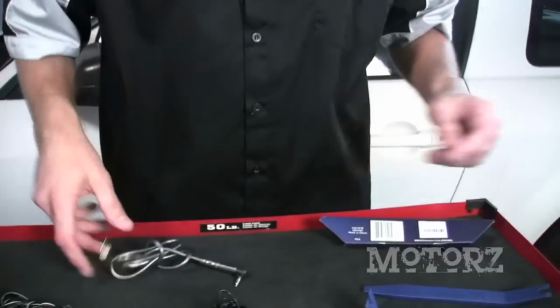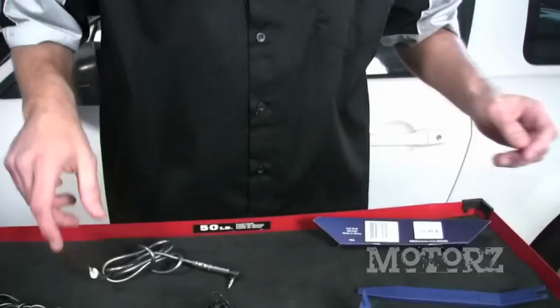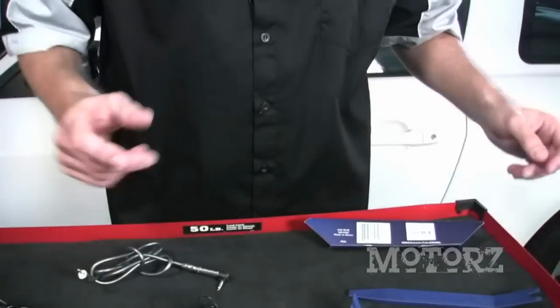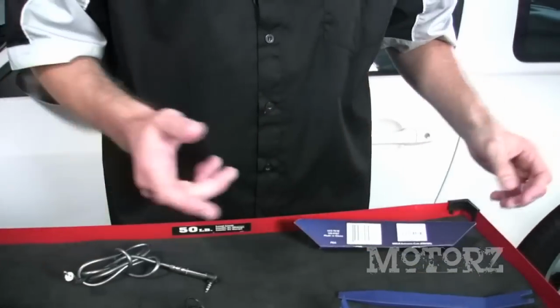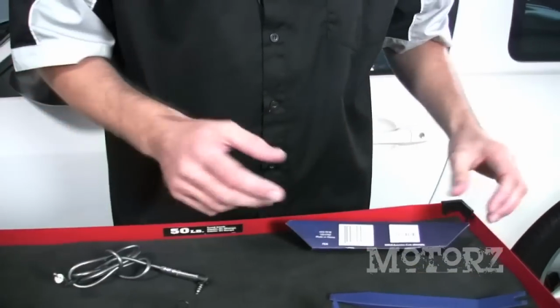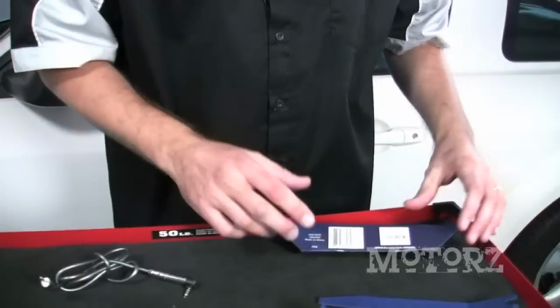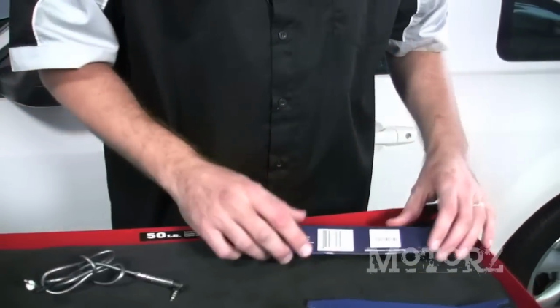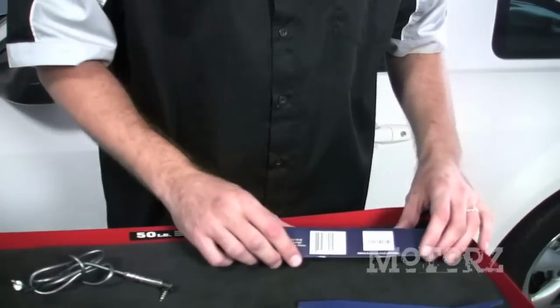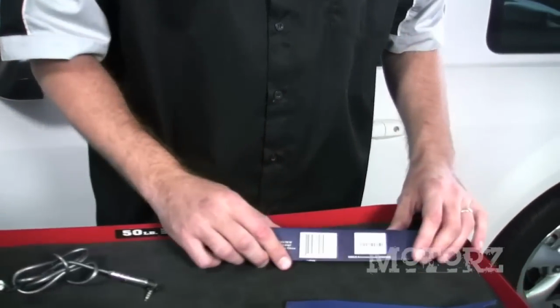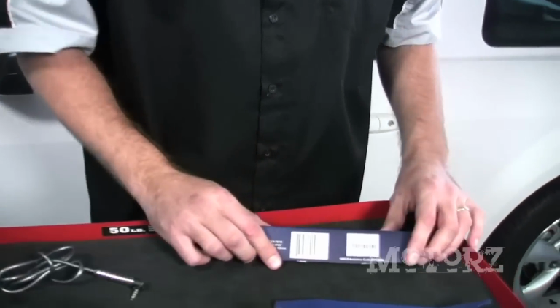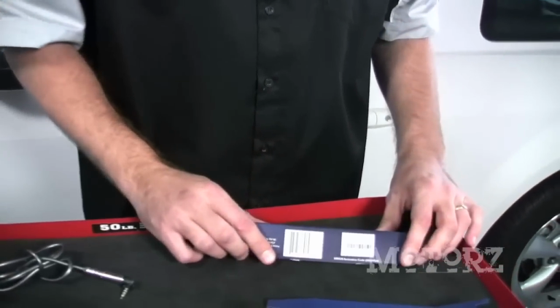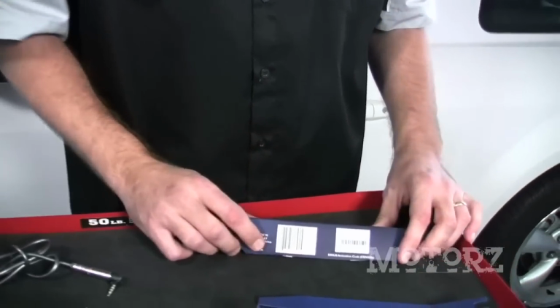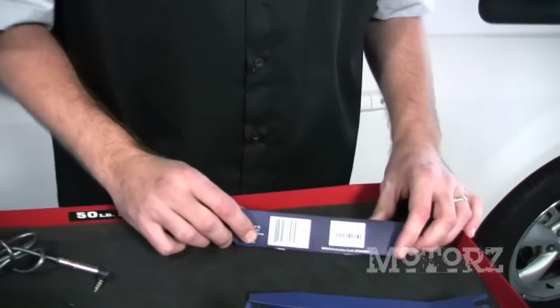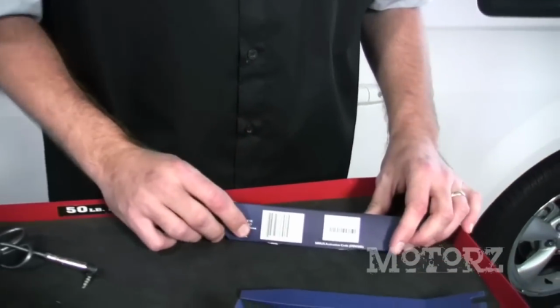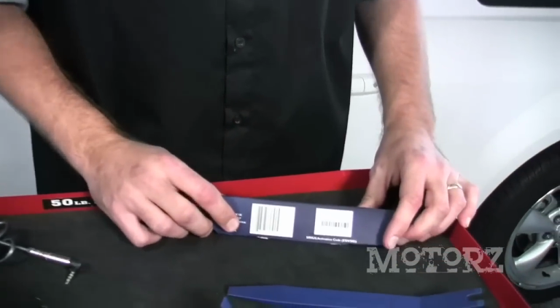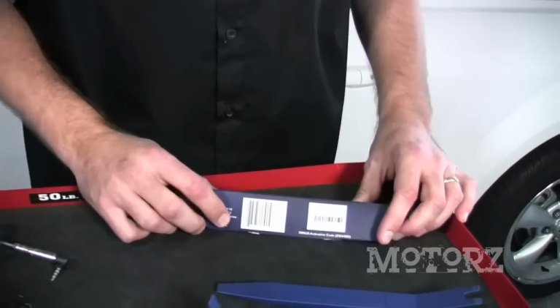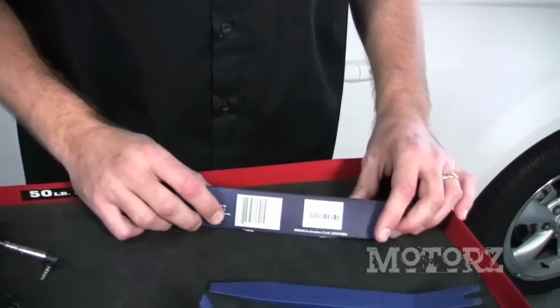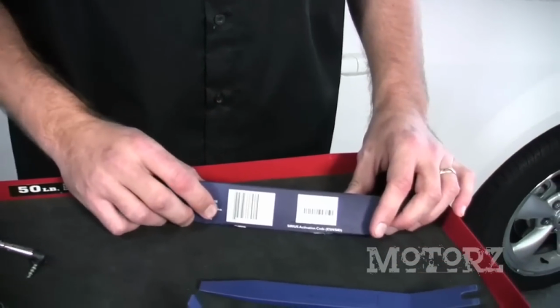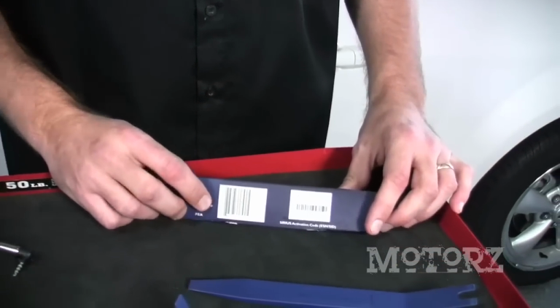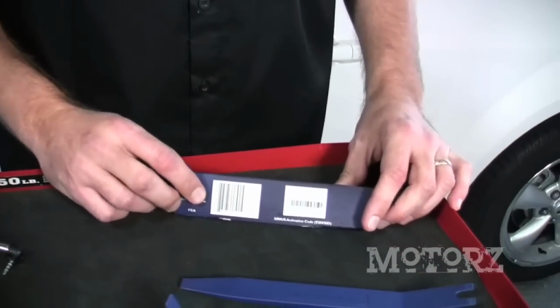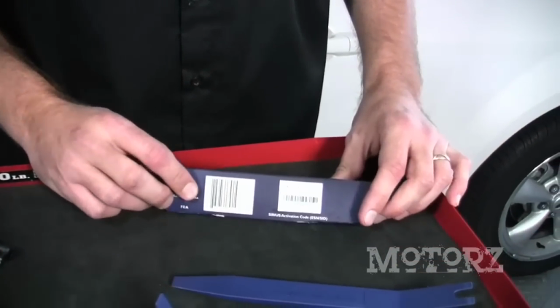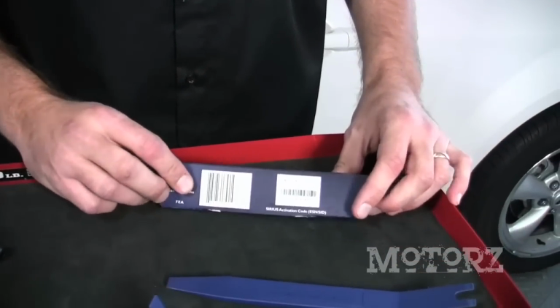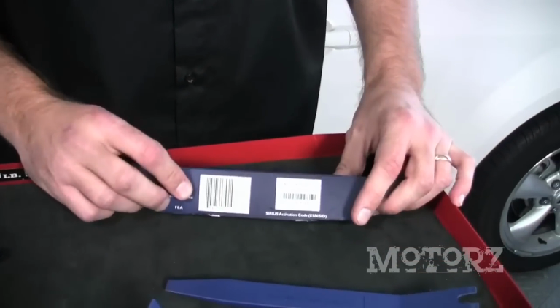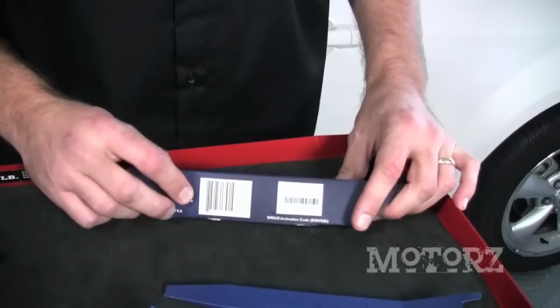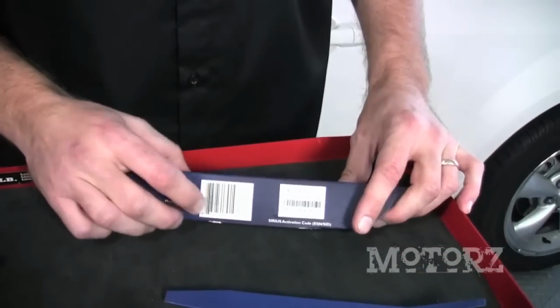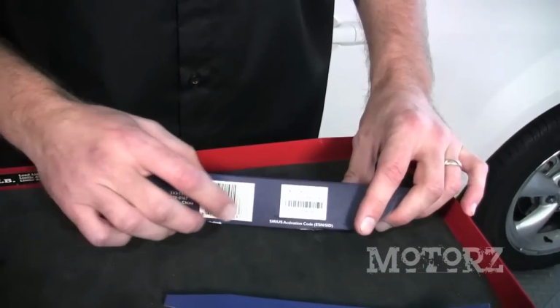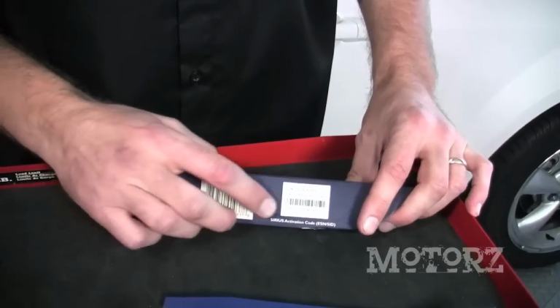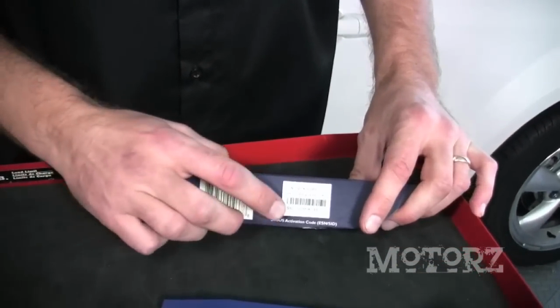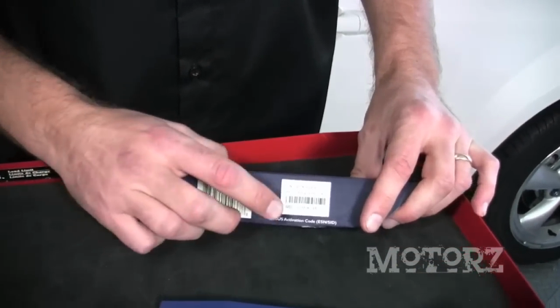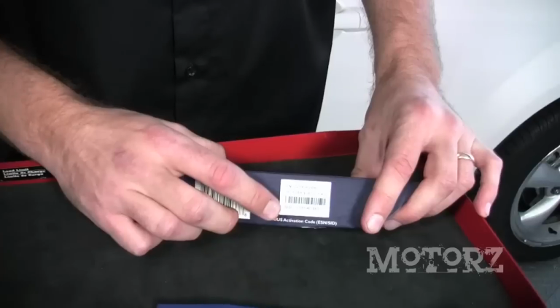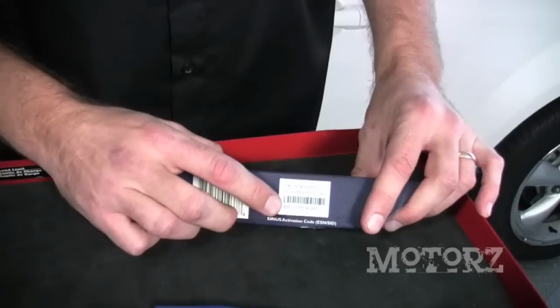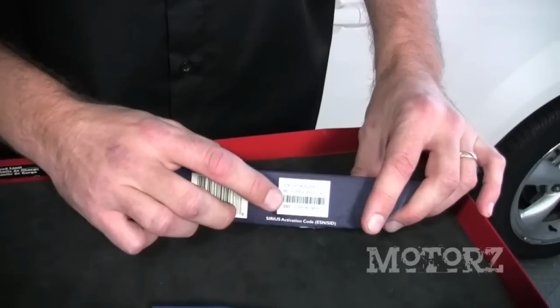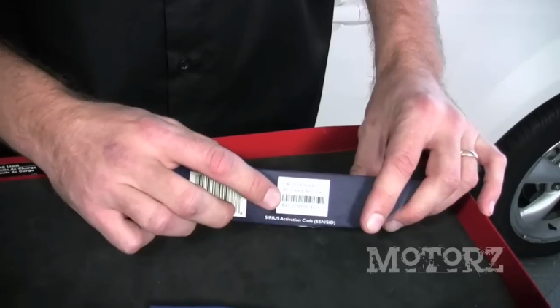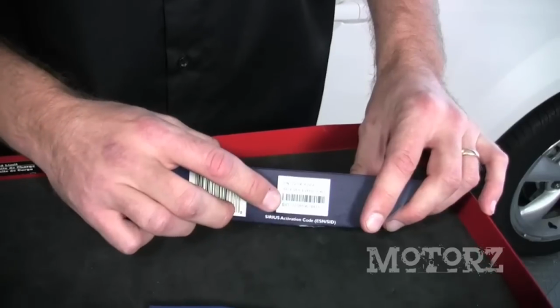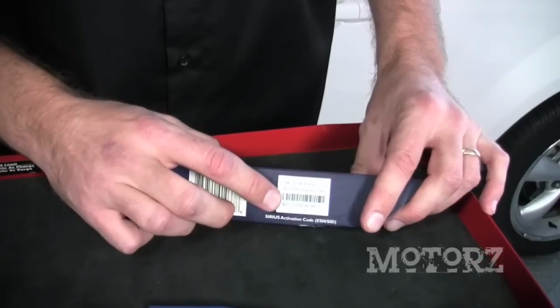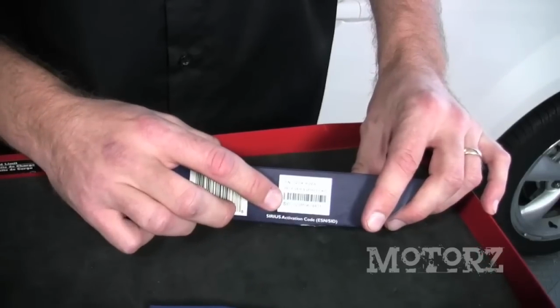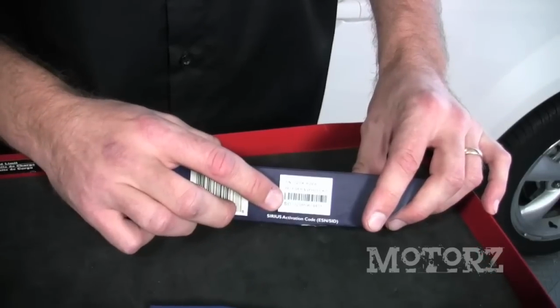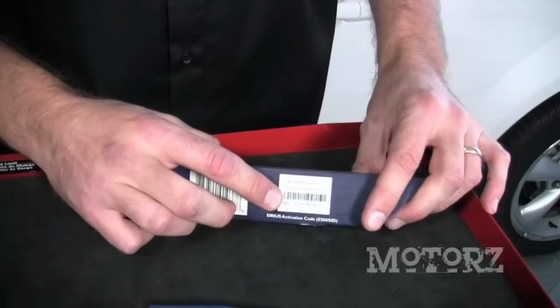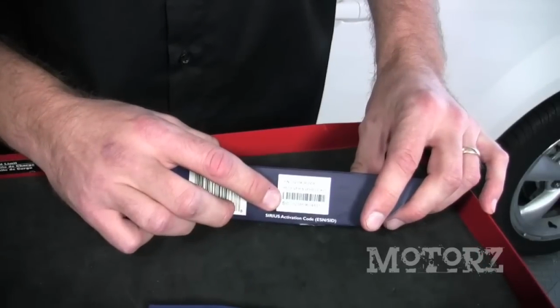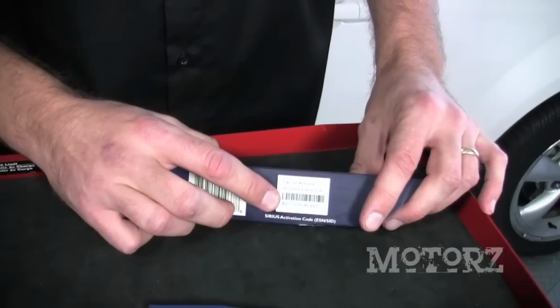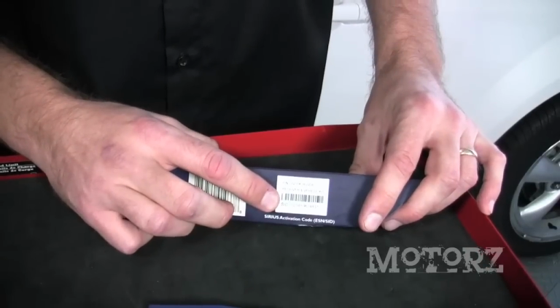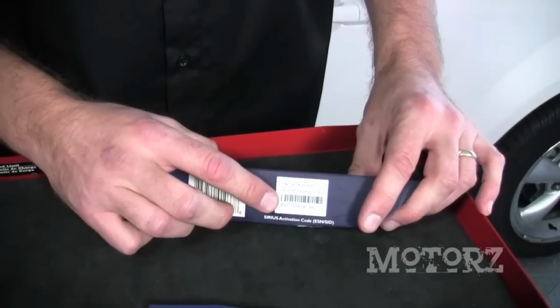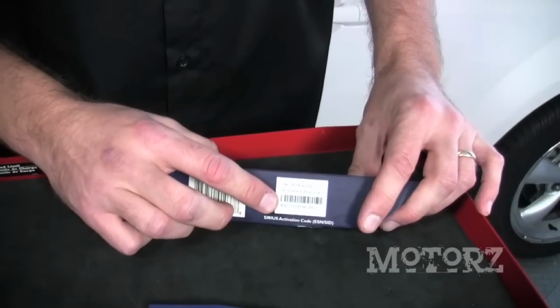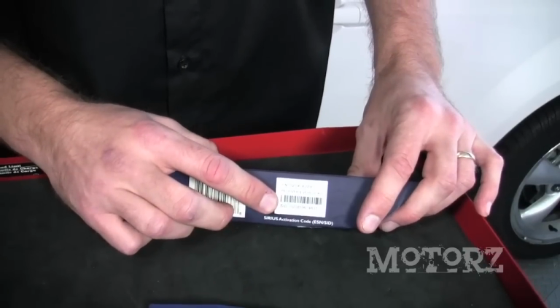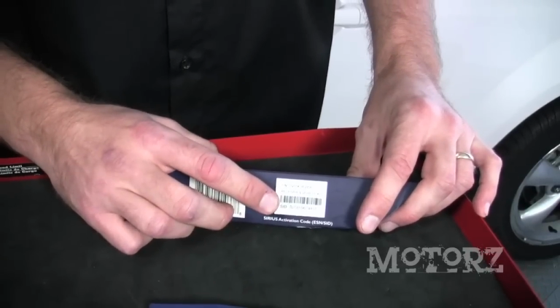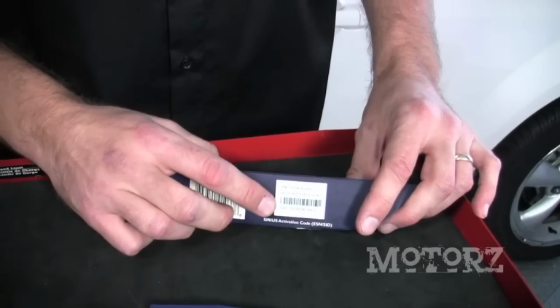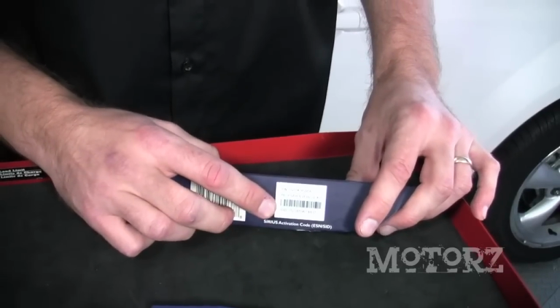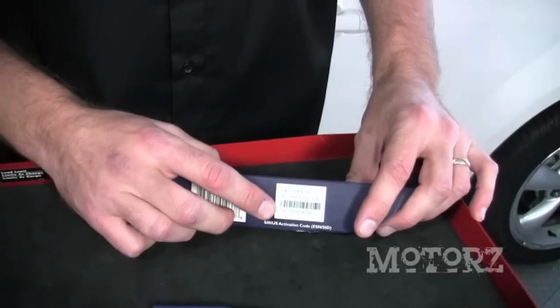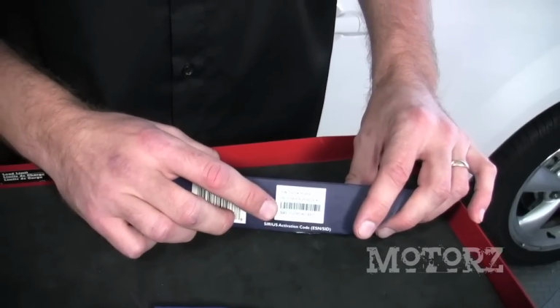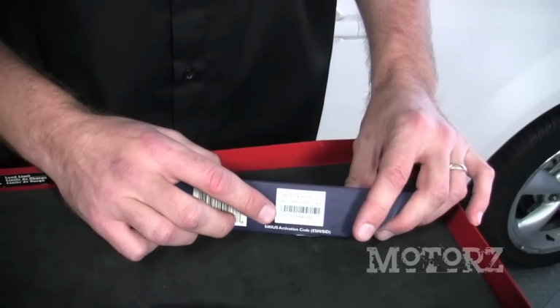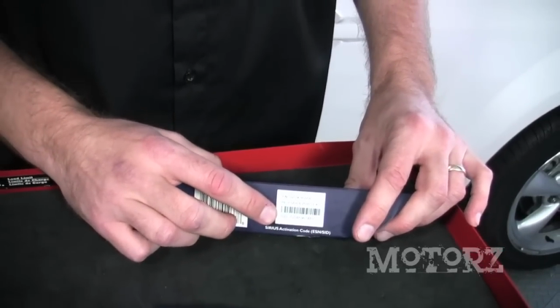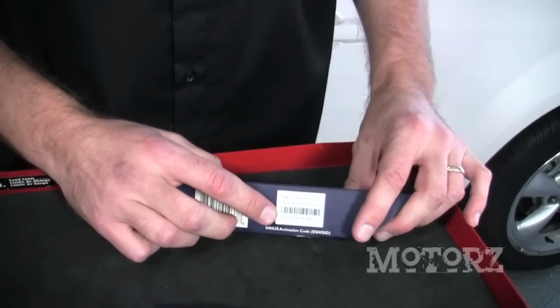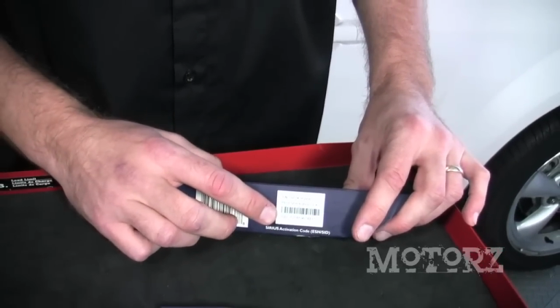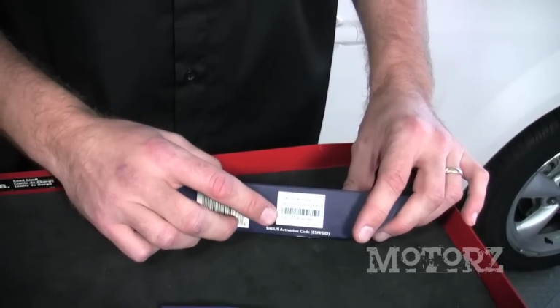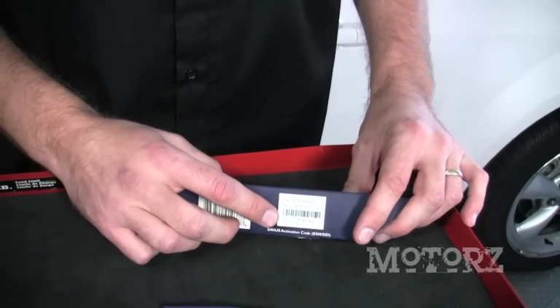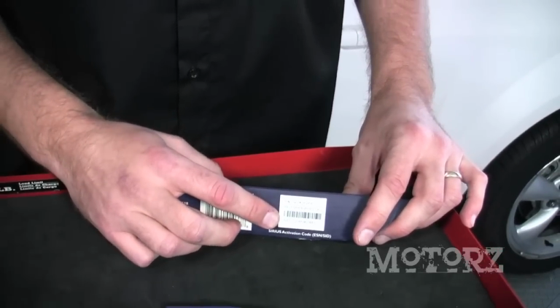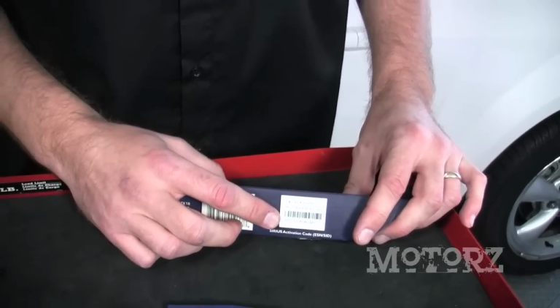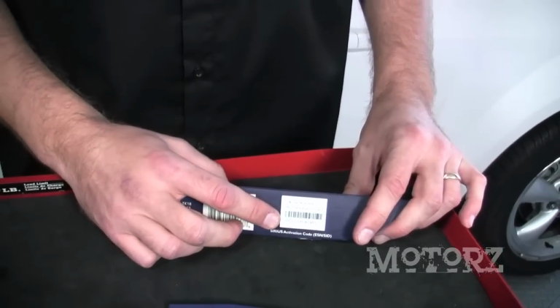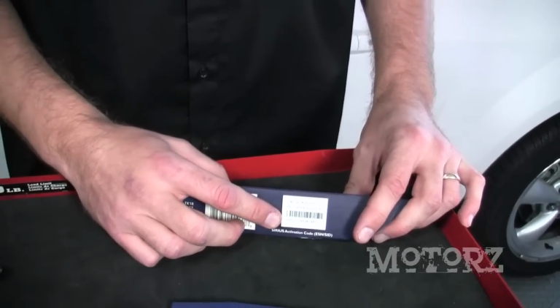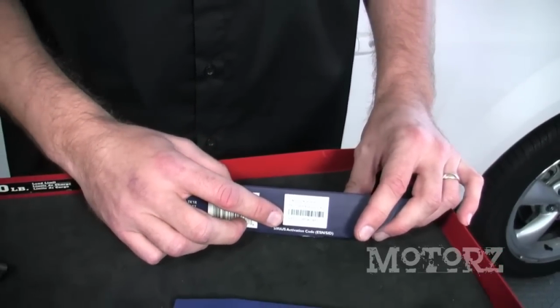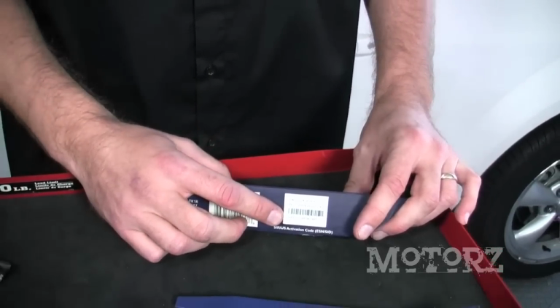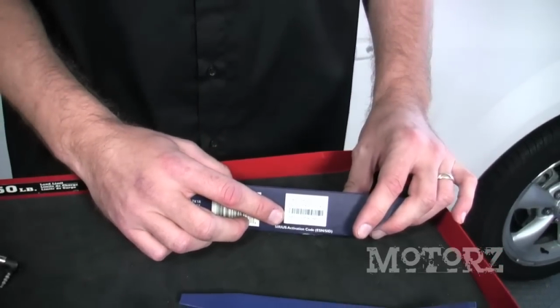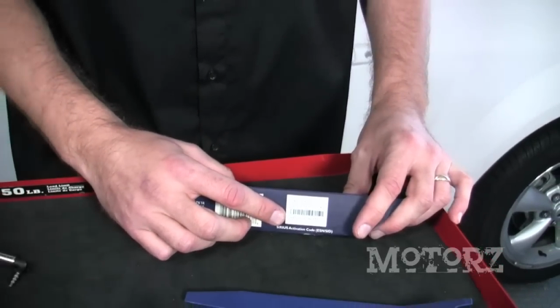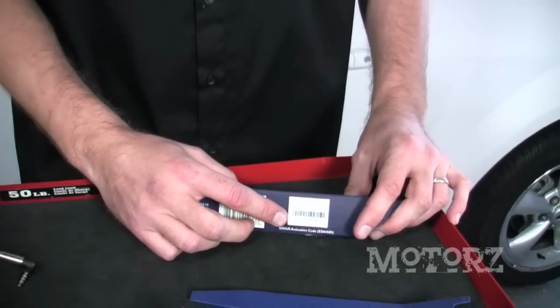We recommend that you keep the box, and the reason is because it's got the SID number on it and you're going to need this for activation later.